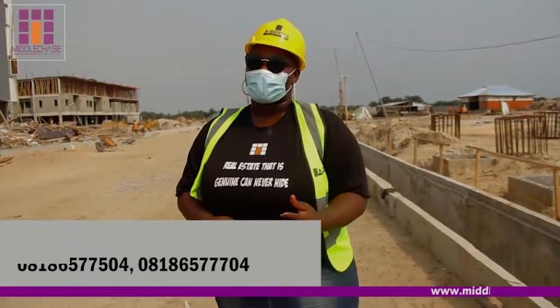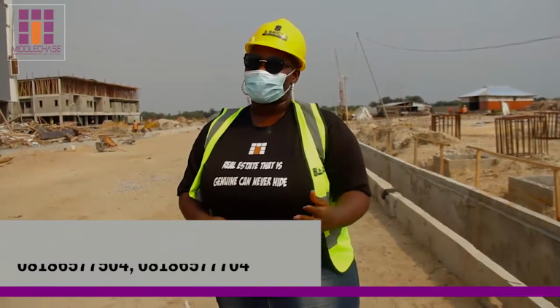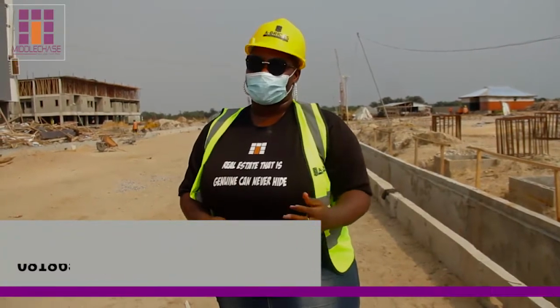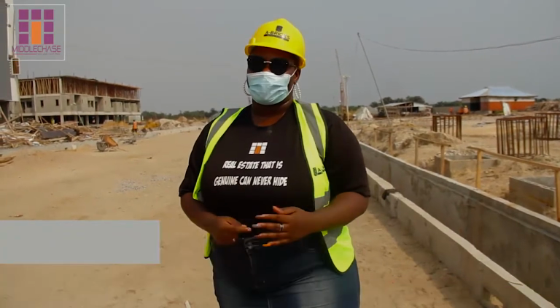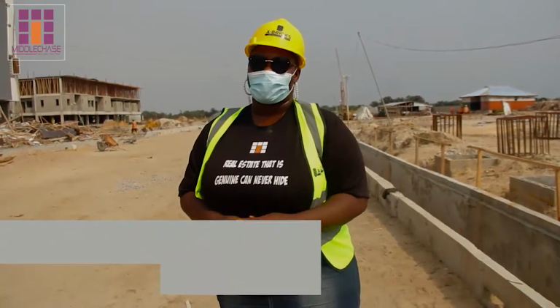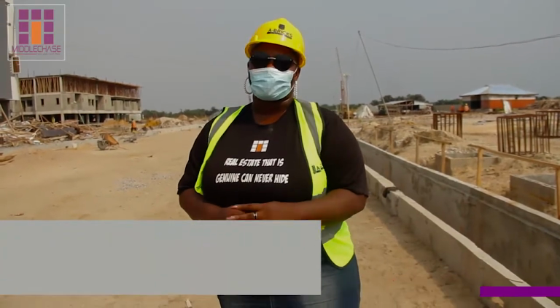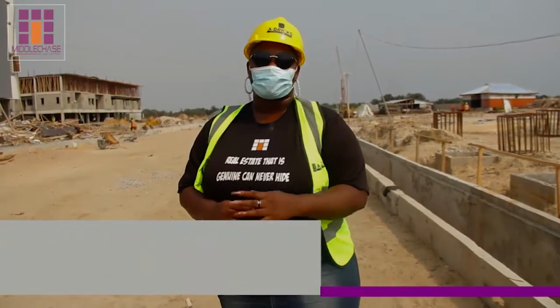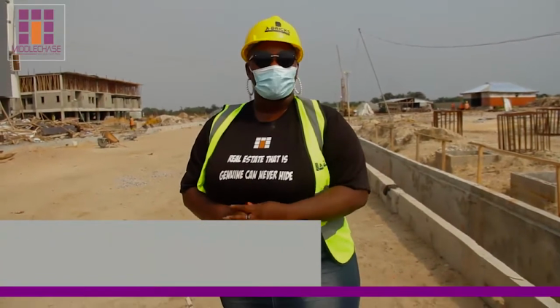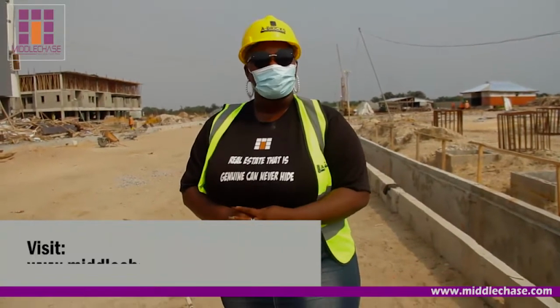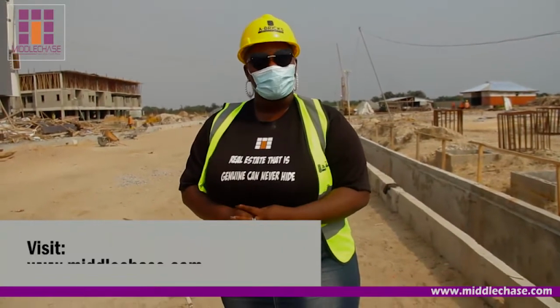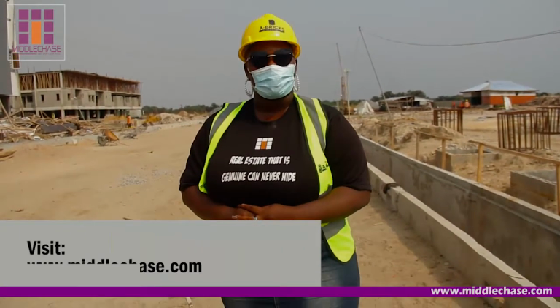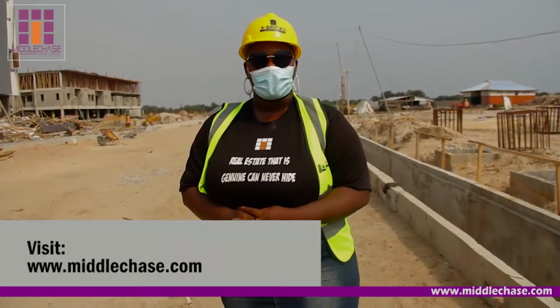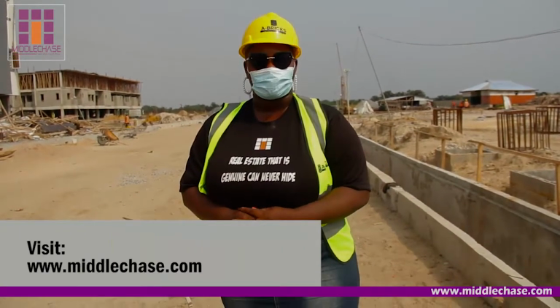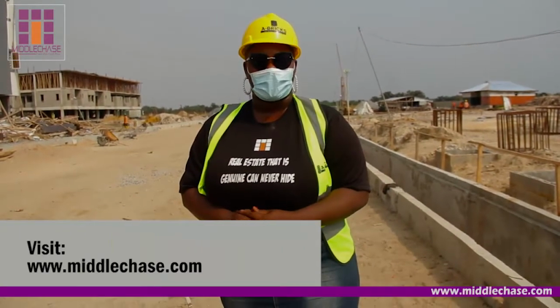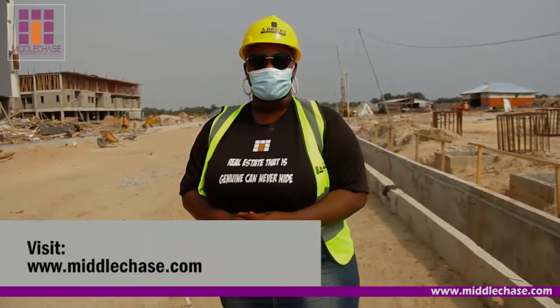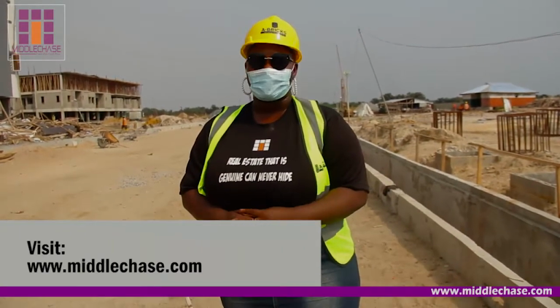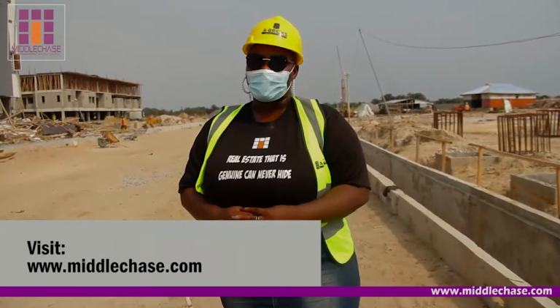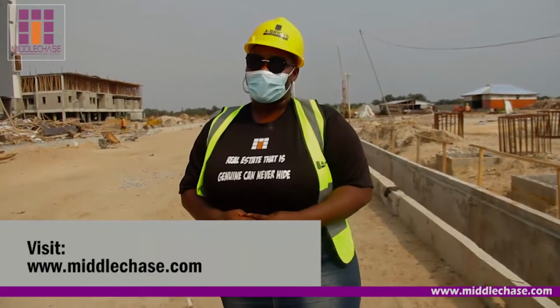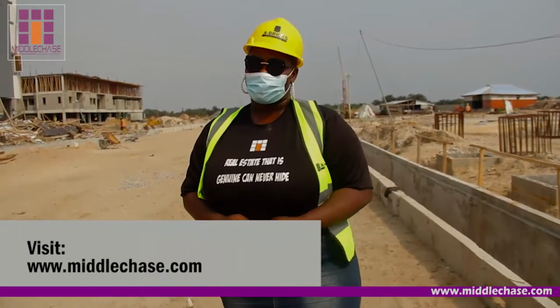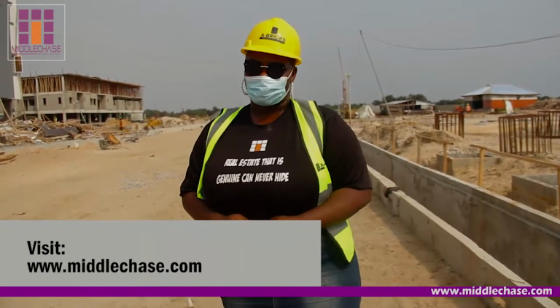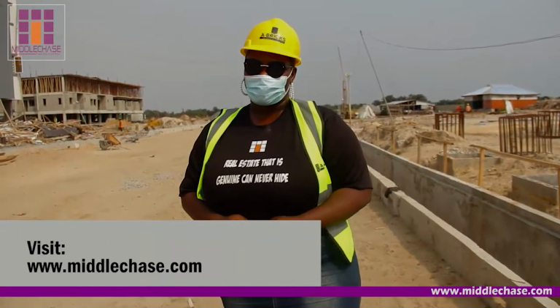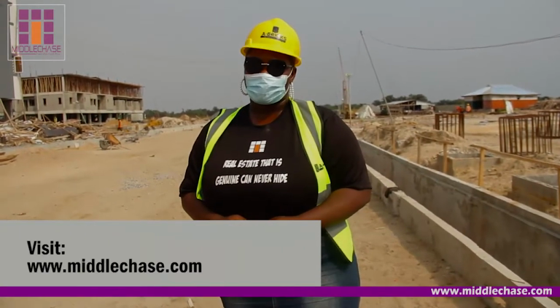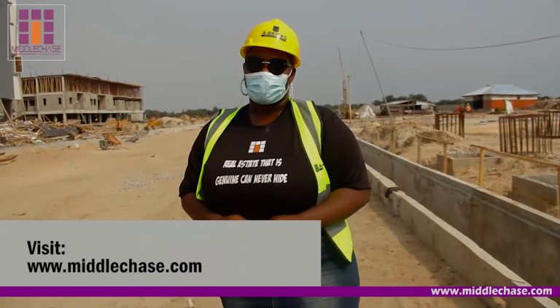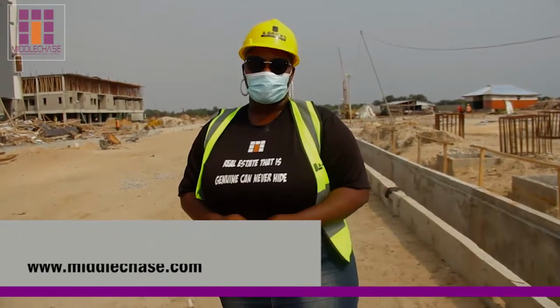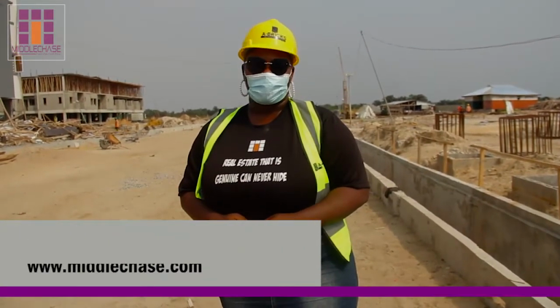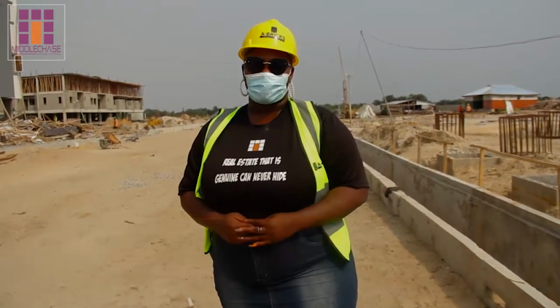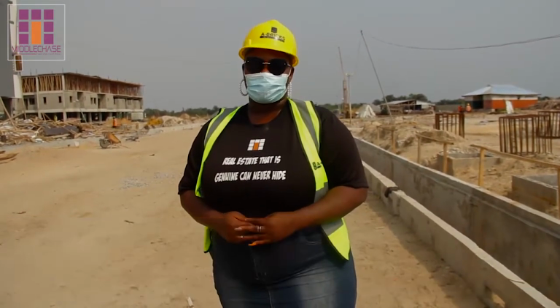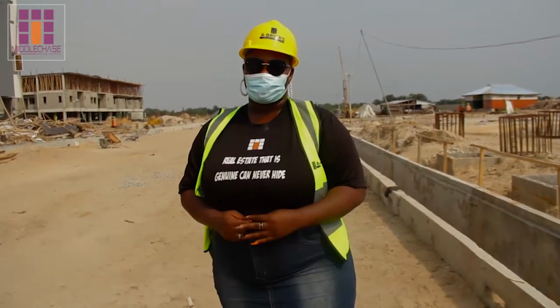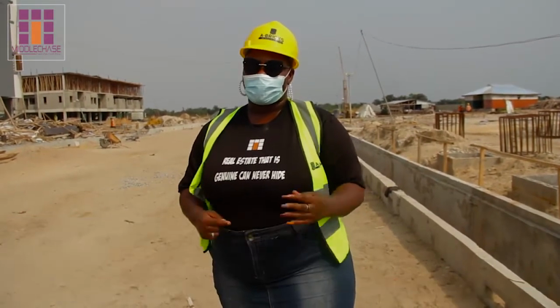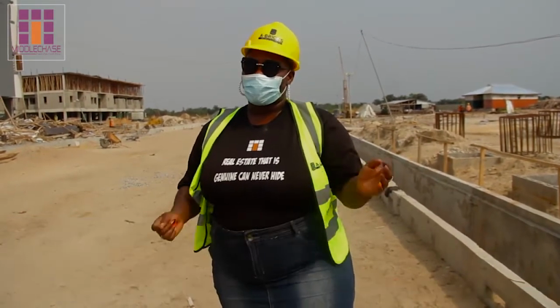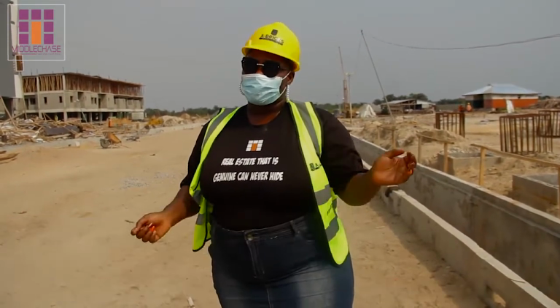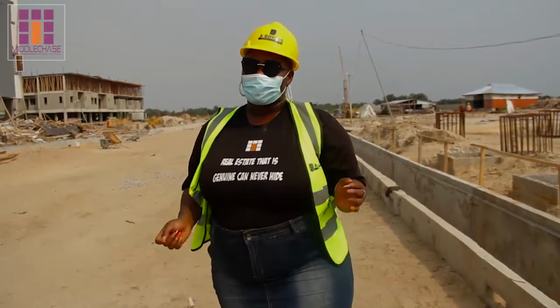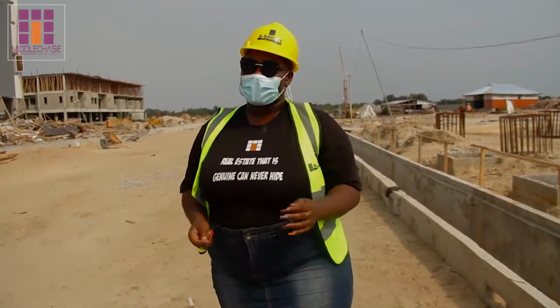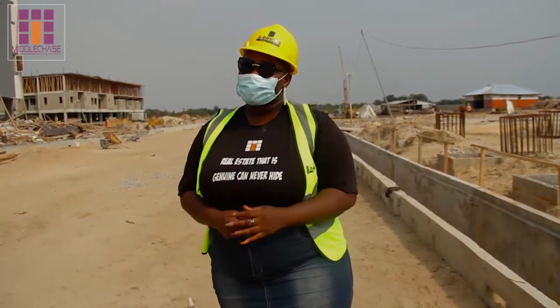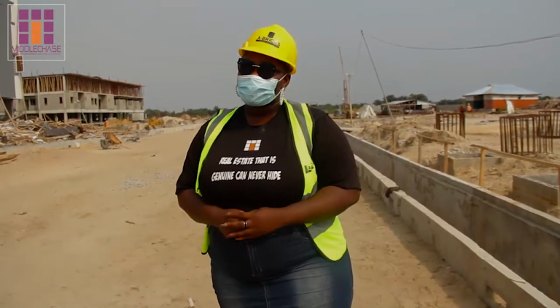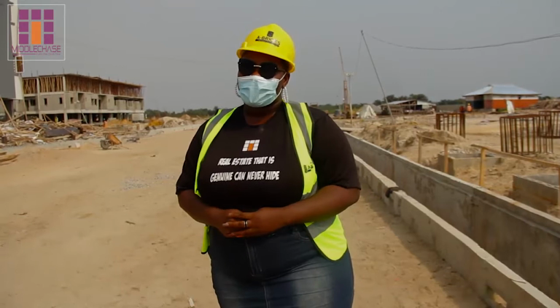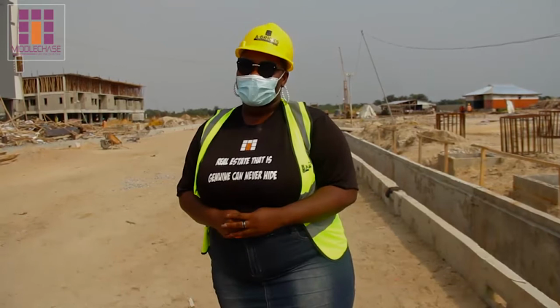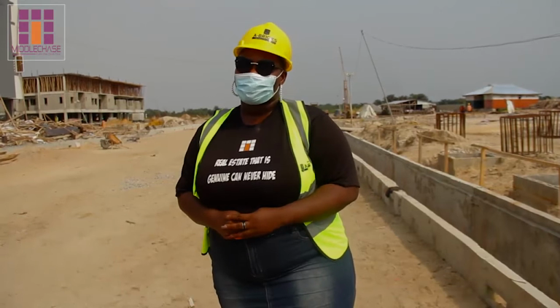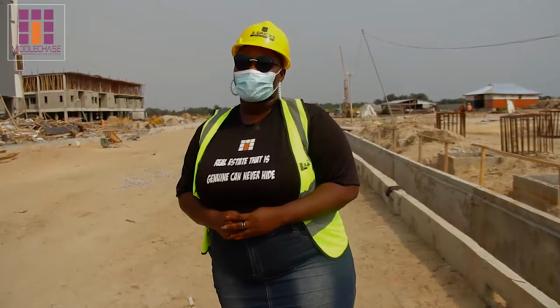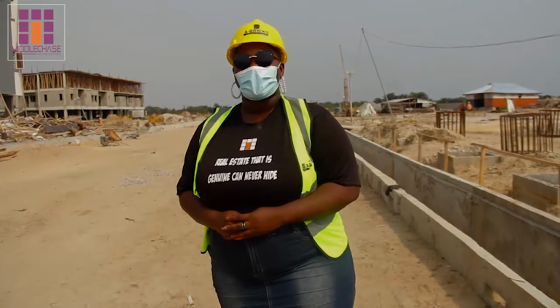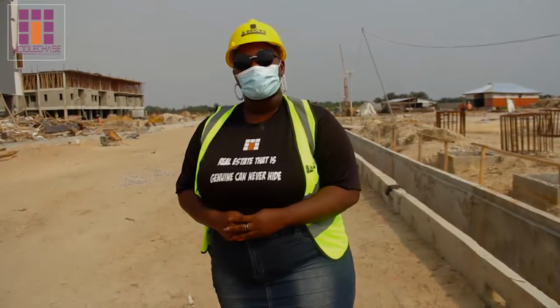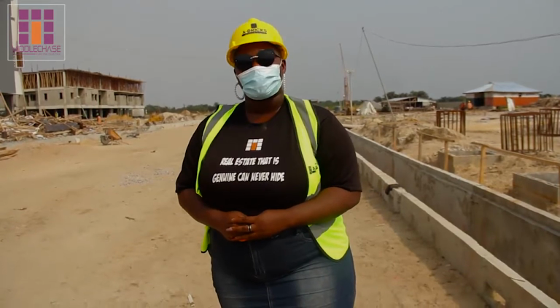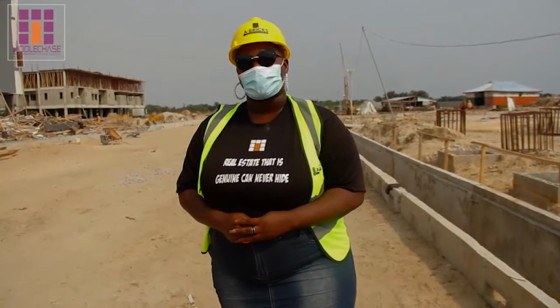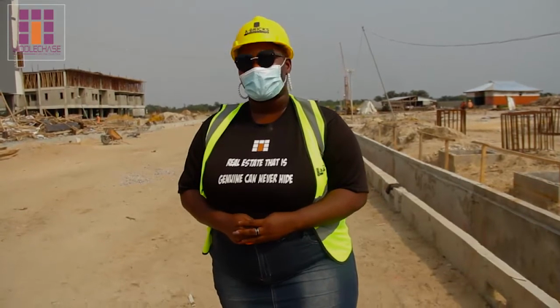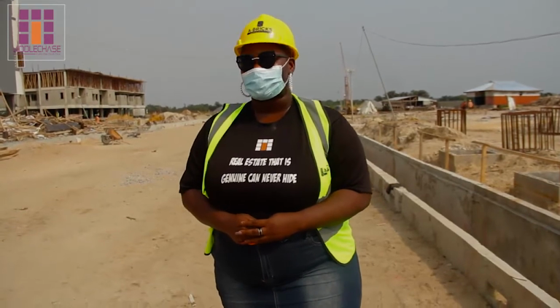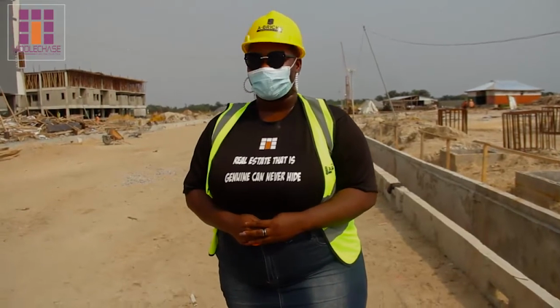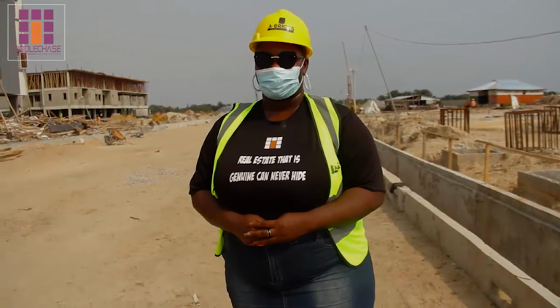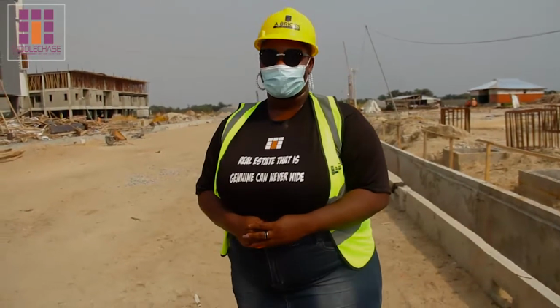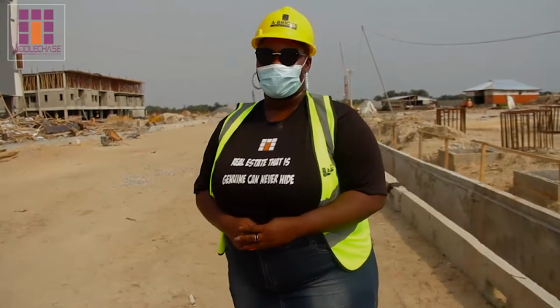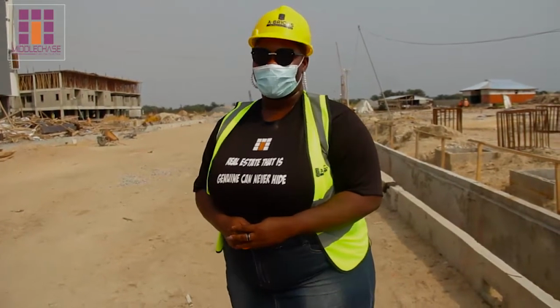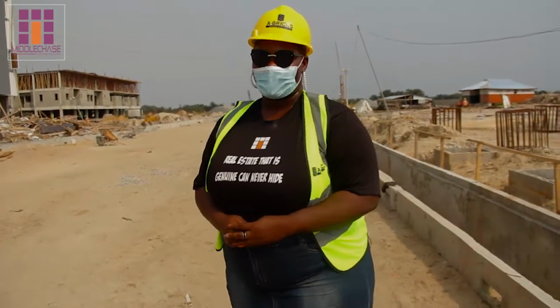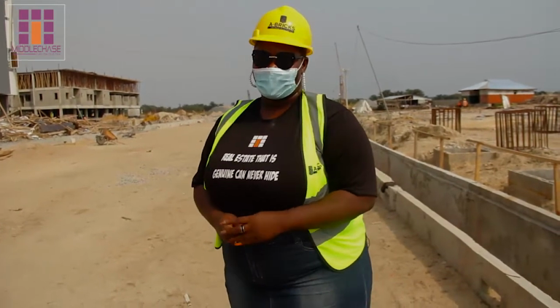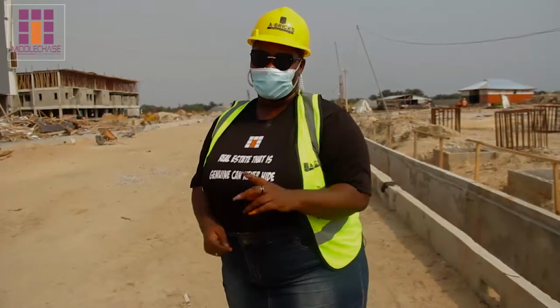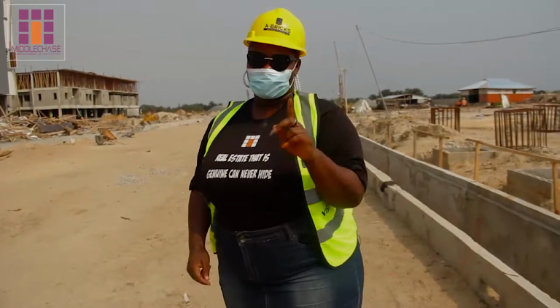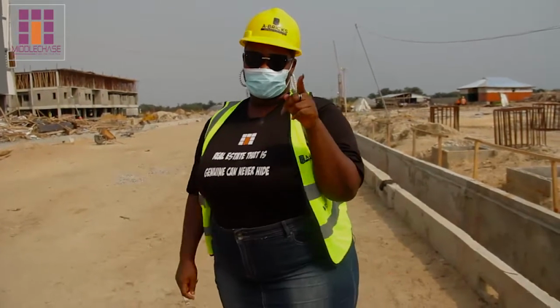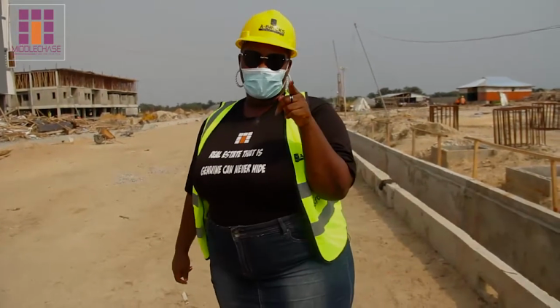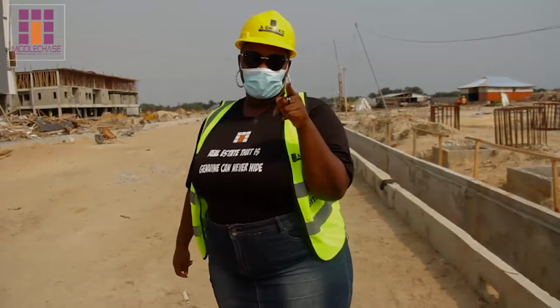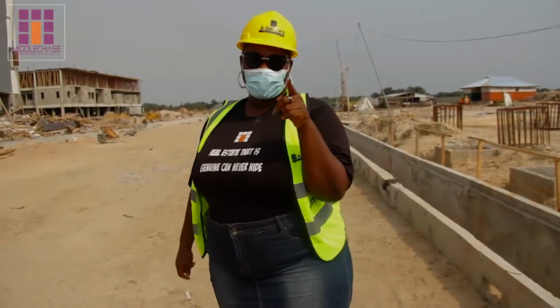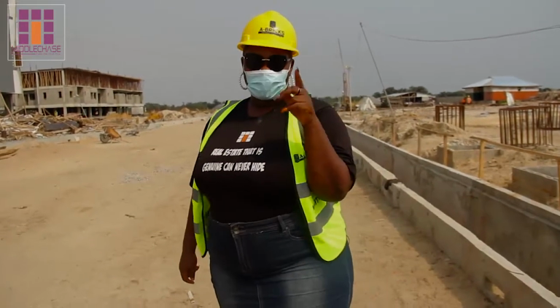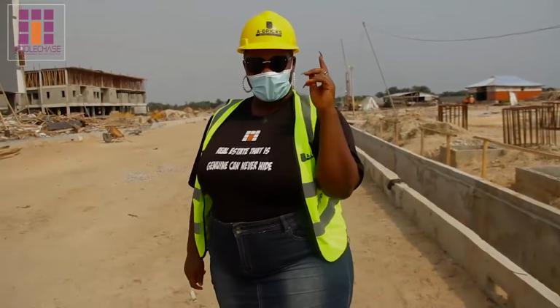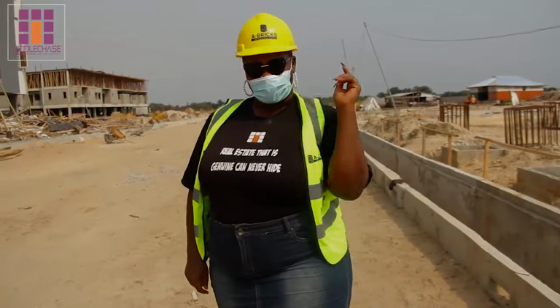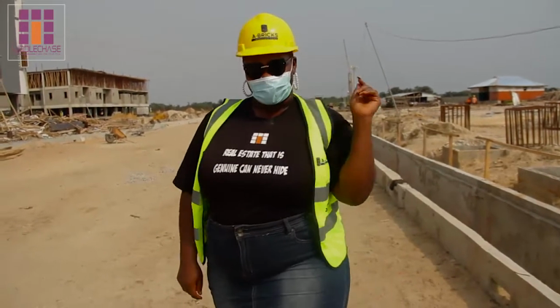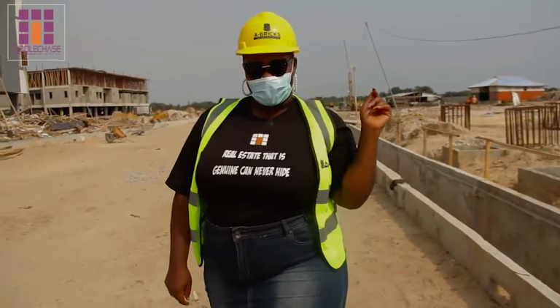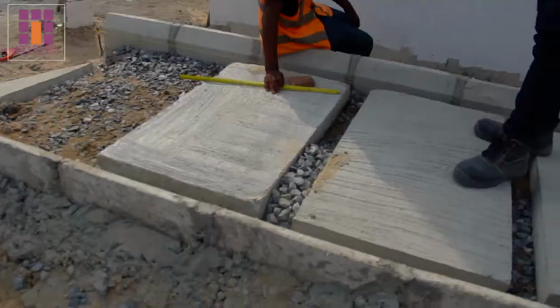Call the numbers on your screen and get yourself a piece of the beauty that is Fairfield Apartments at Bija, Lagos. My name is Beatrice Enim with Middle Chase Property Limited, and I'll see you next time.